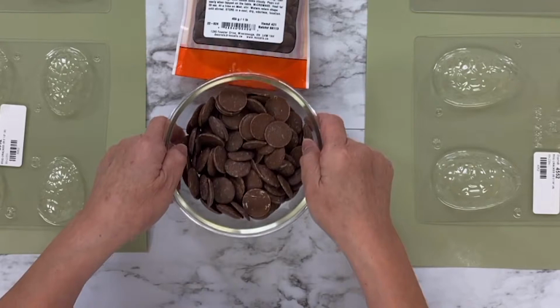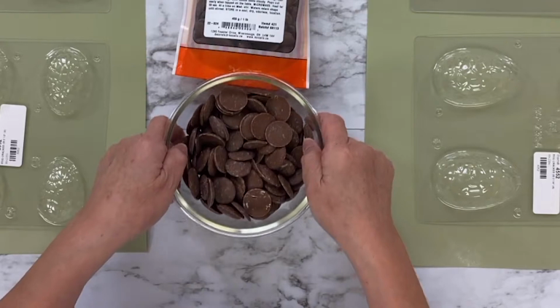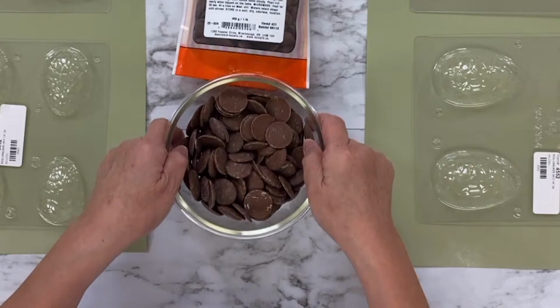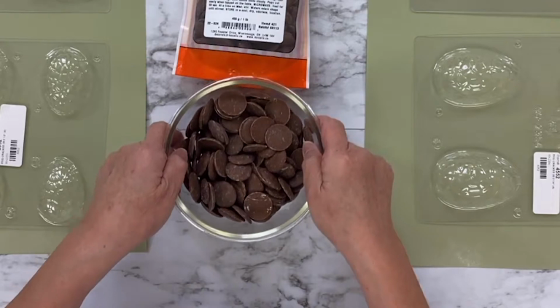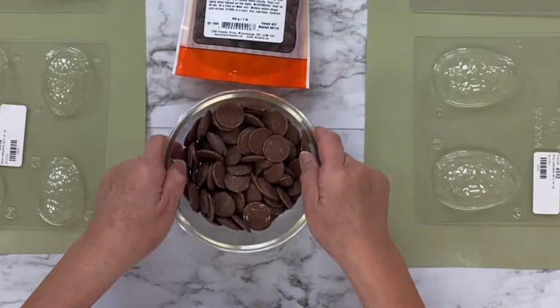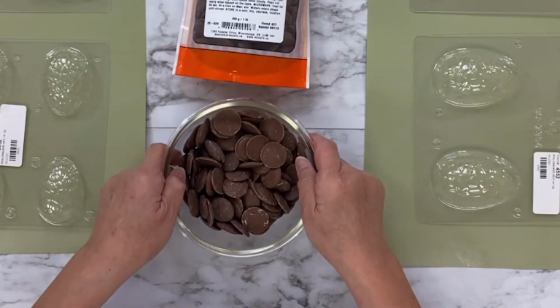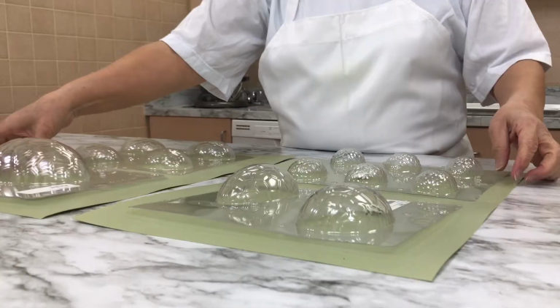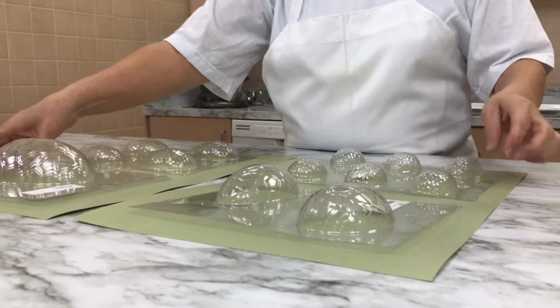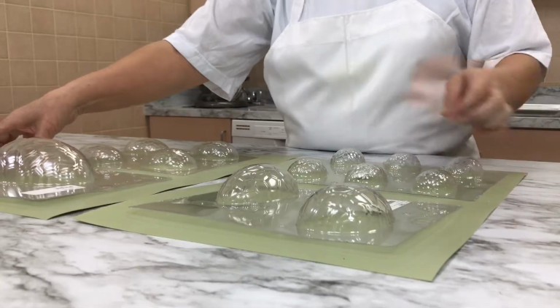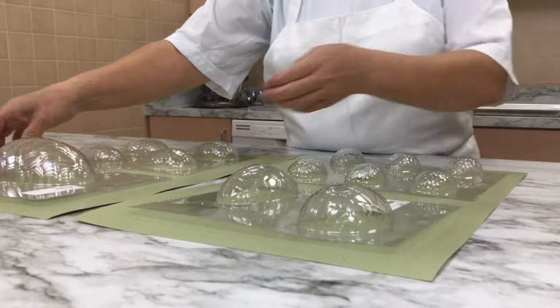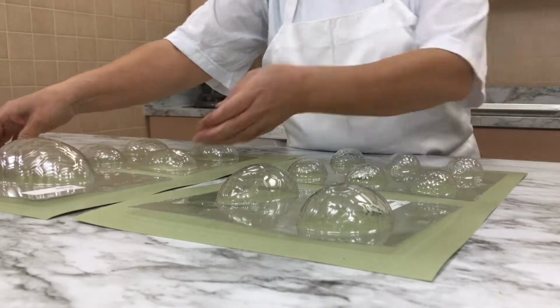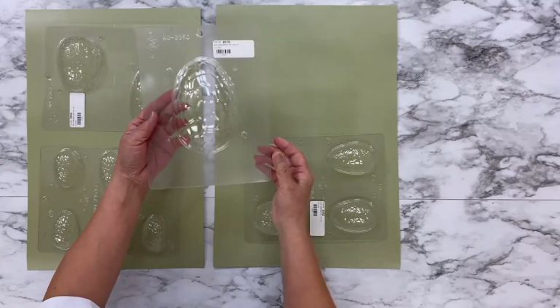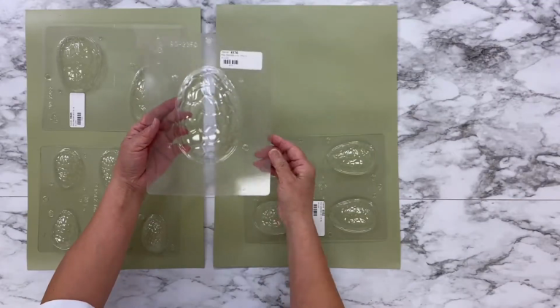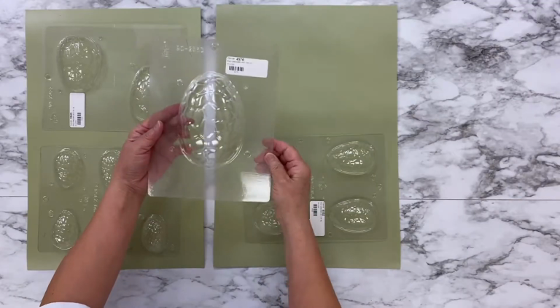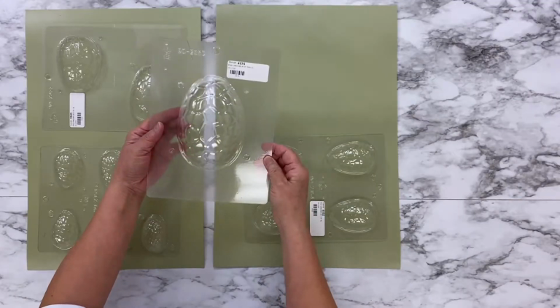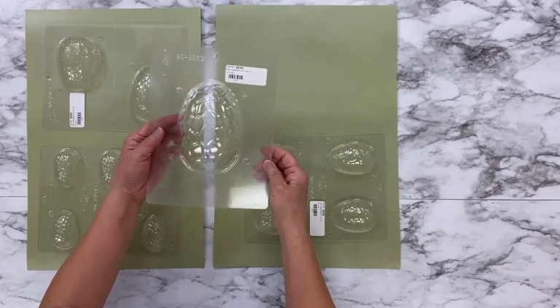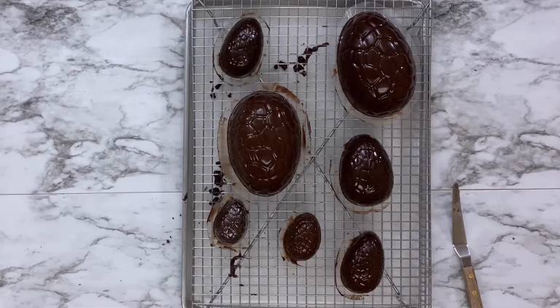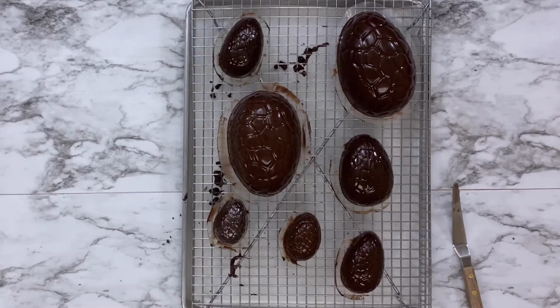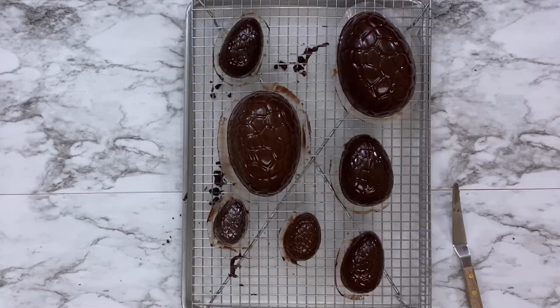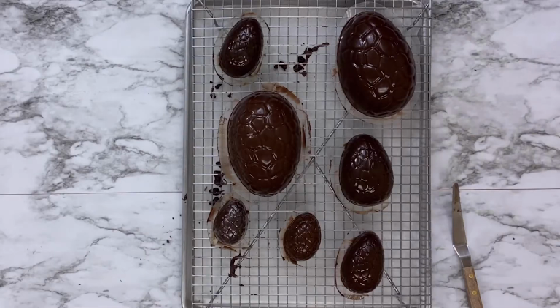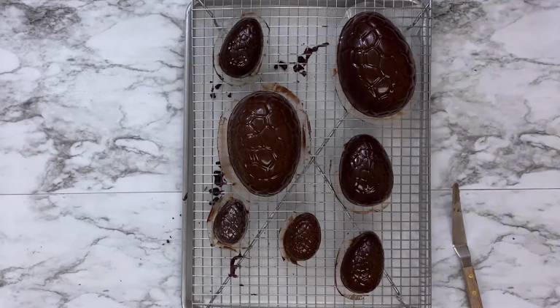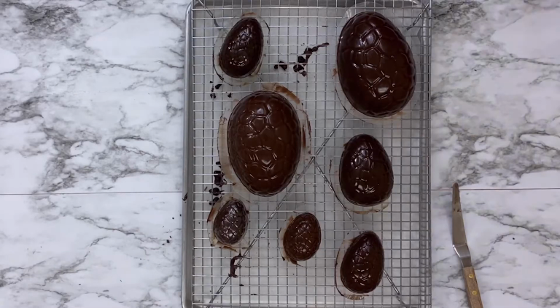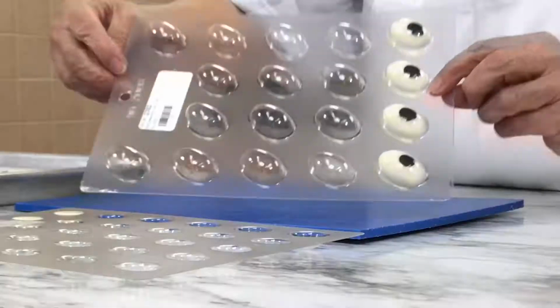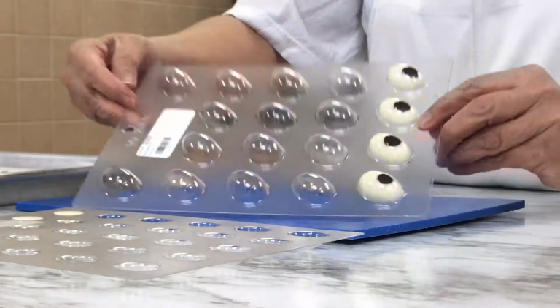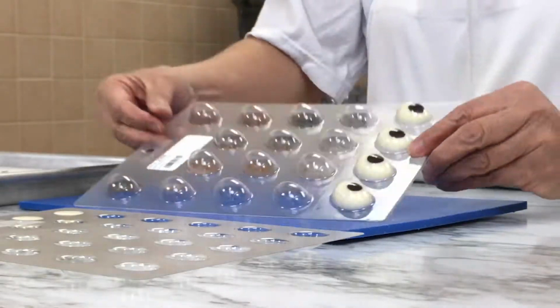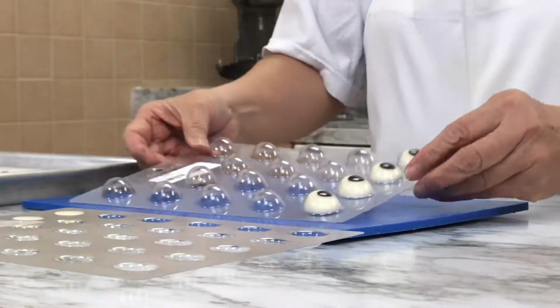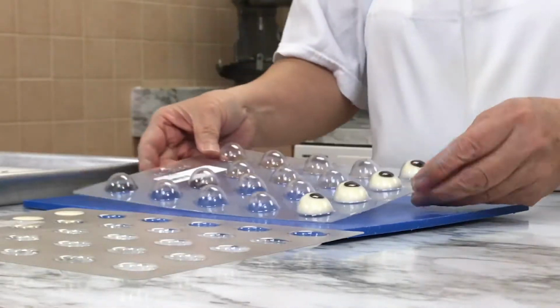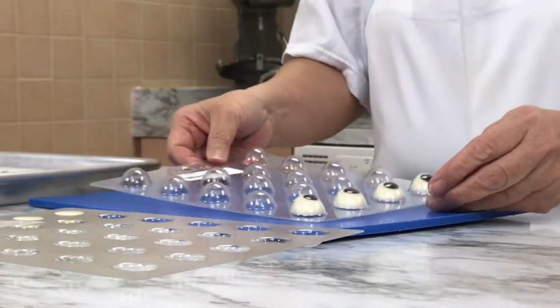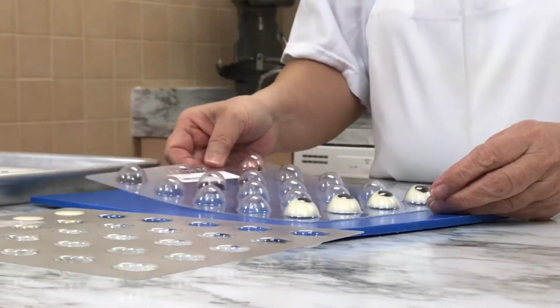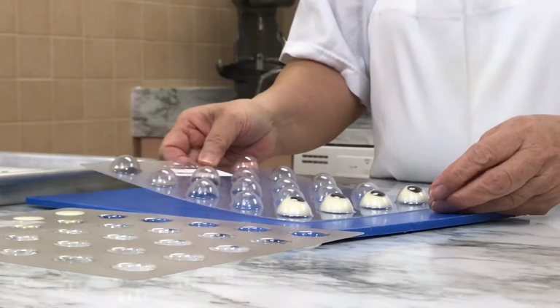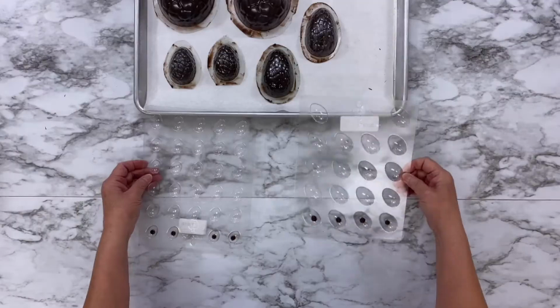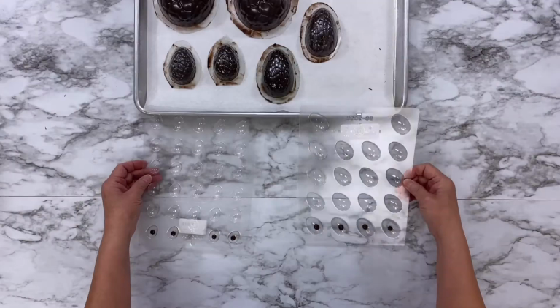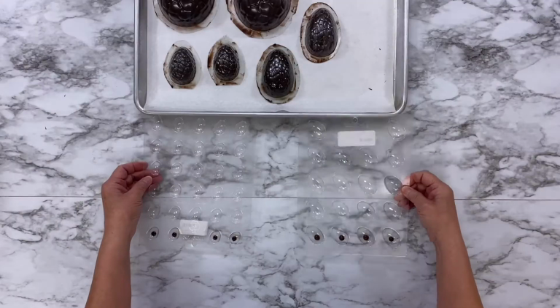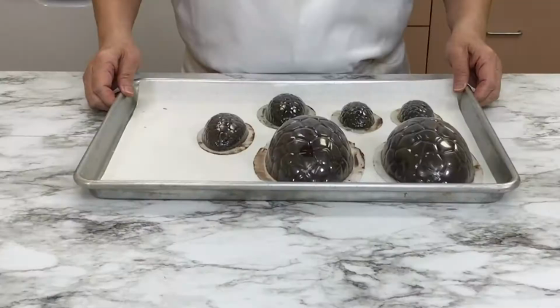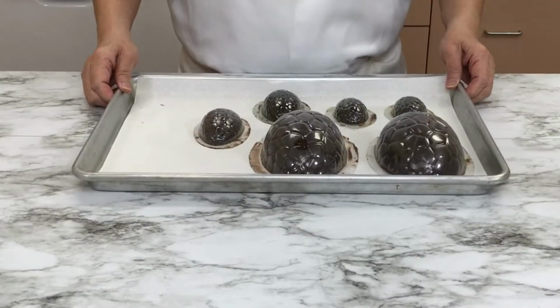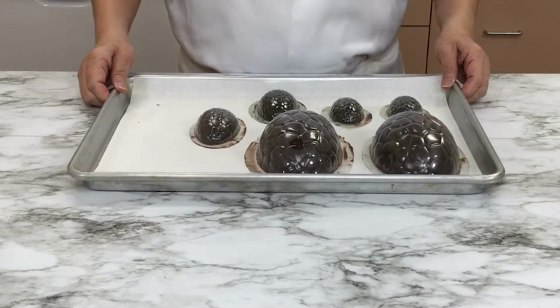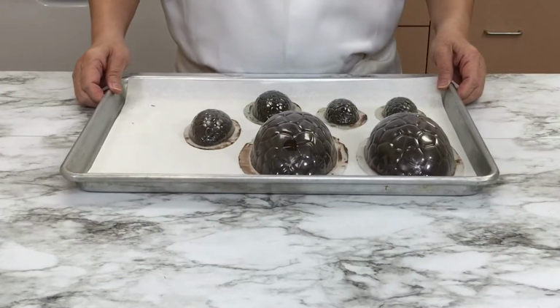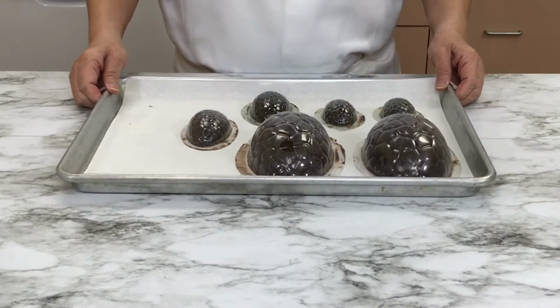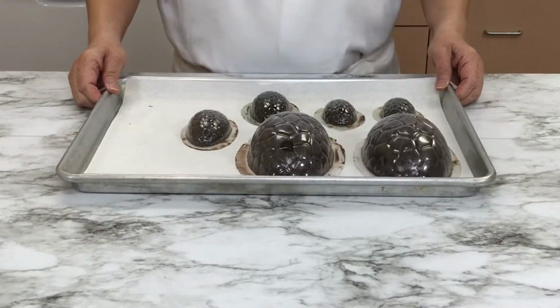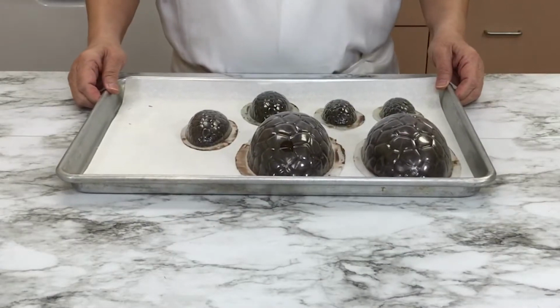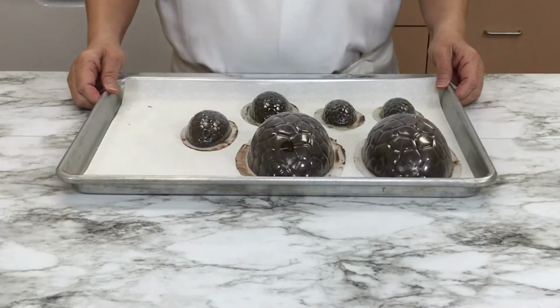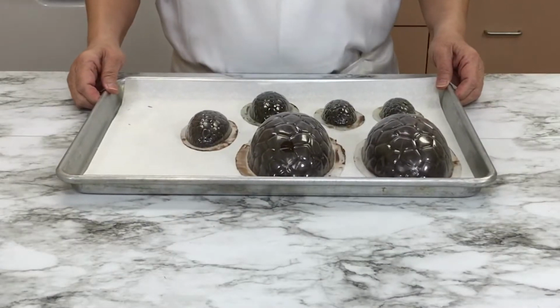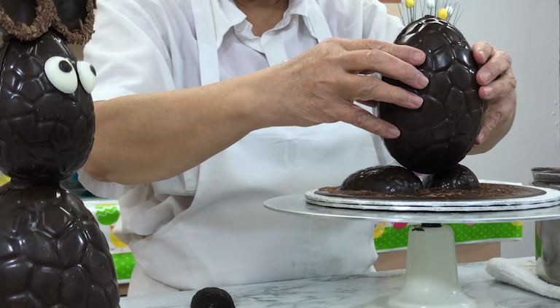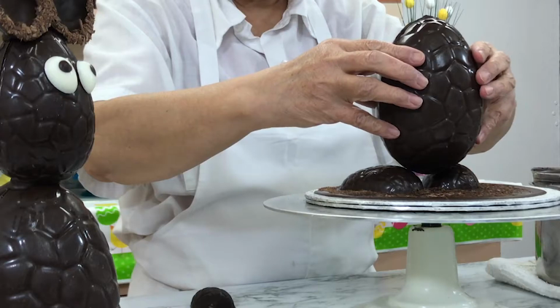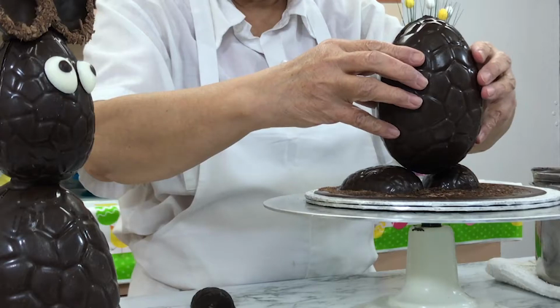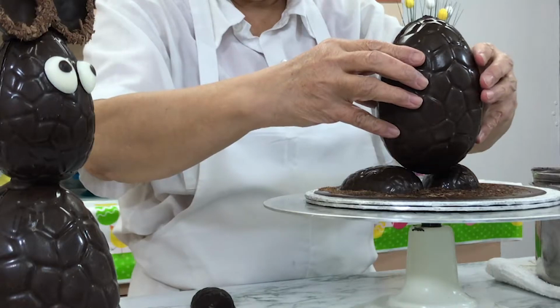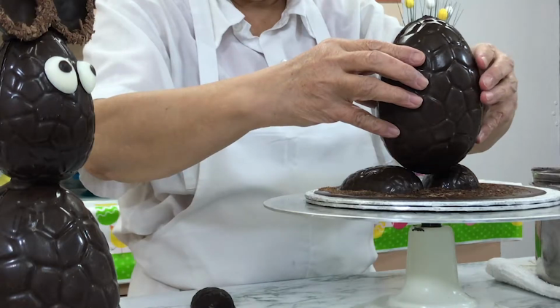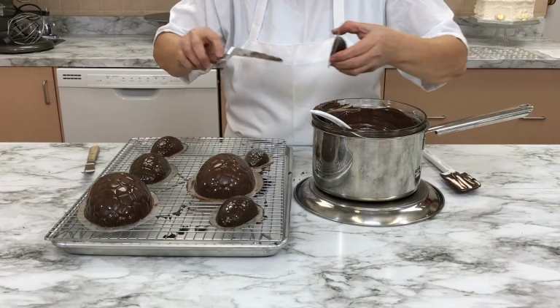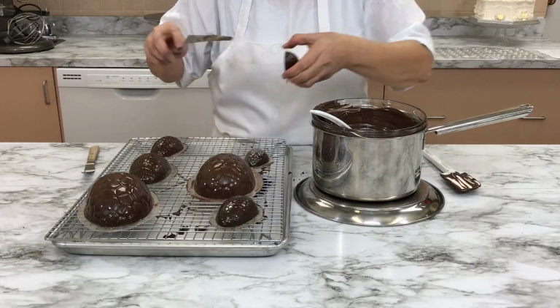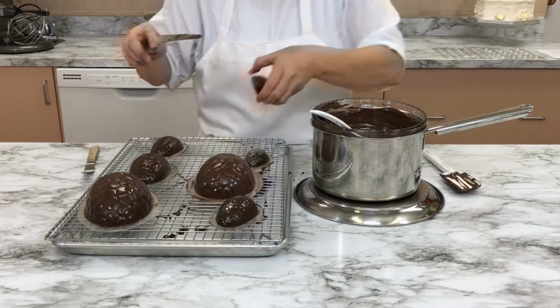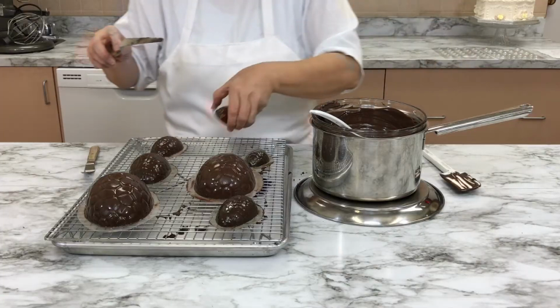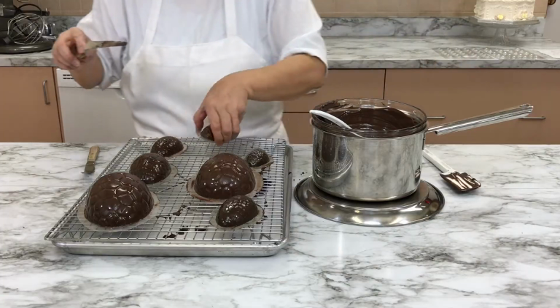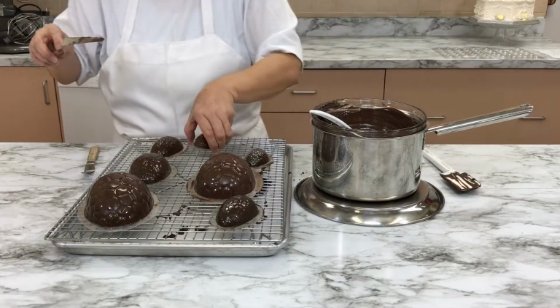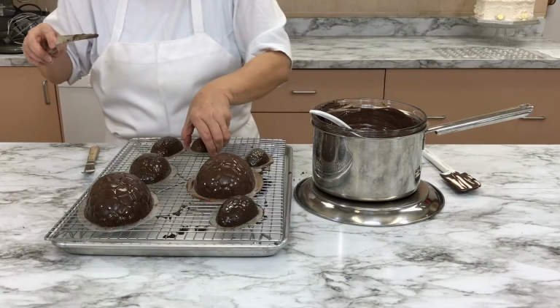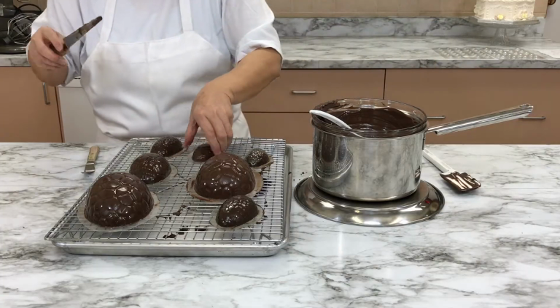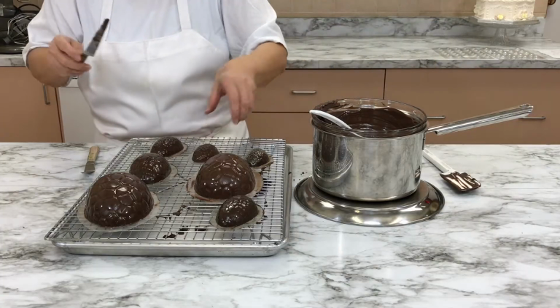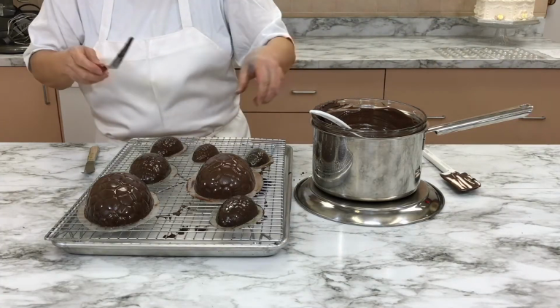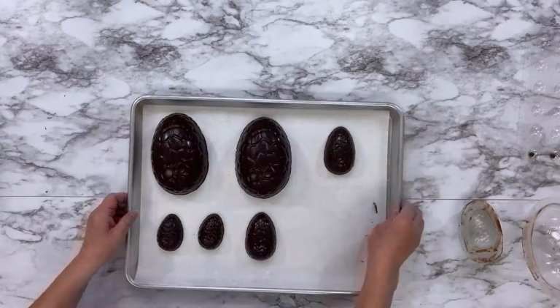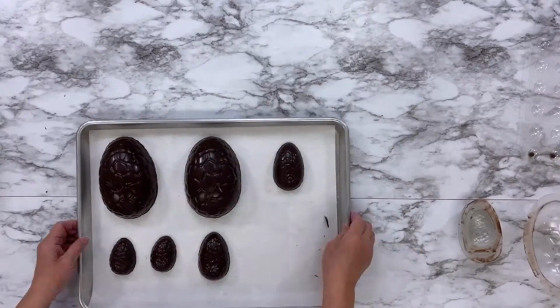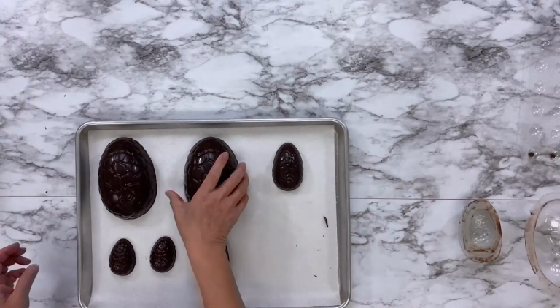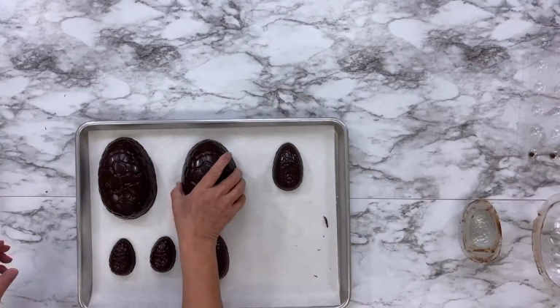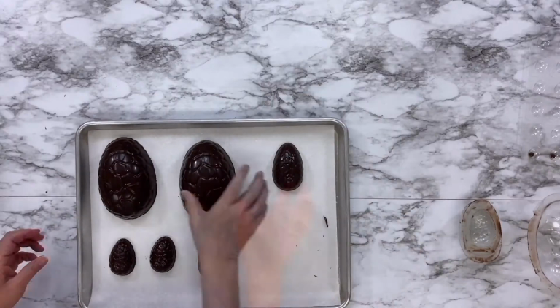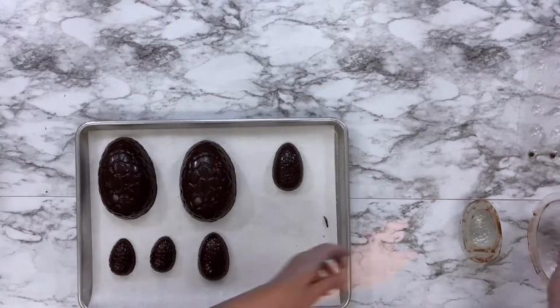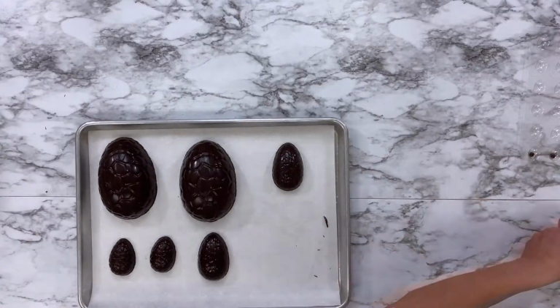Hi everyone and welcome back to McCall's baking channel. Today we will be making an amazing chocolate Easter Bunny. Let's get started.